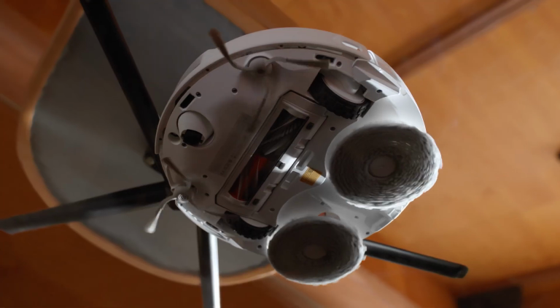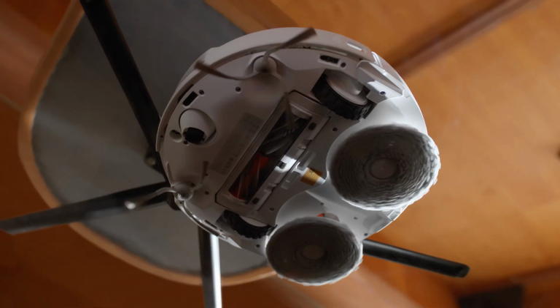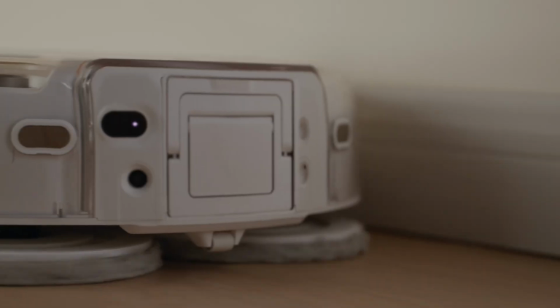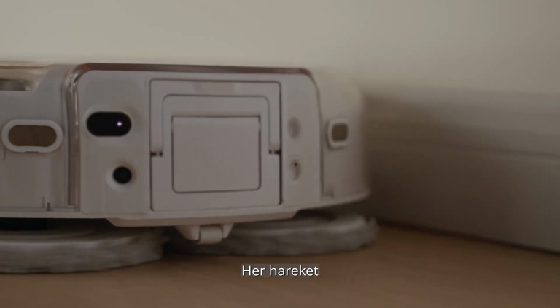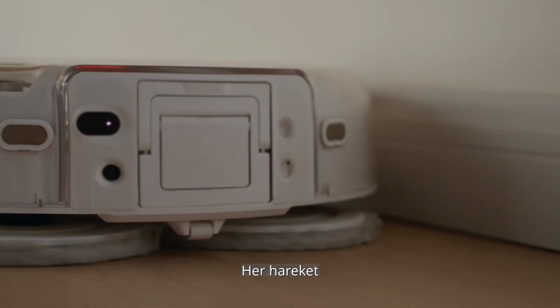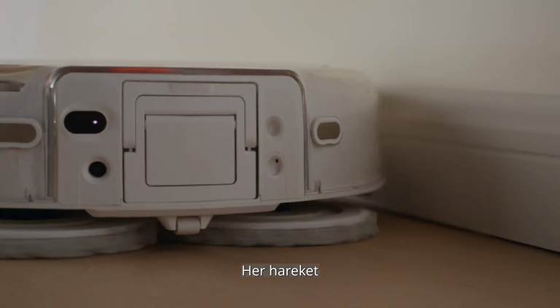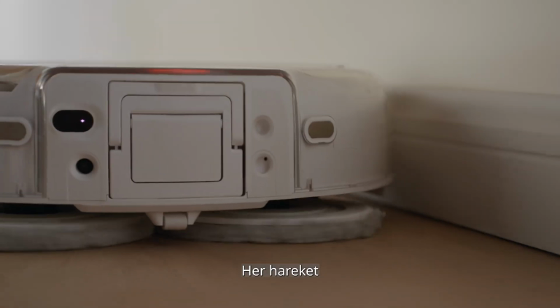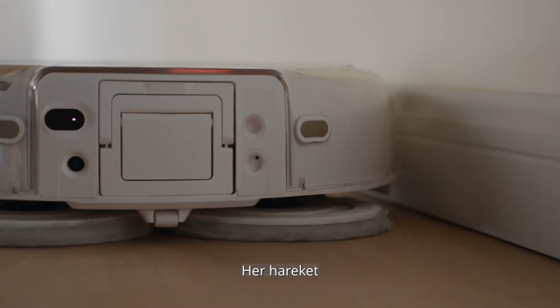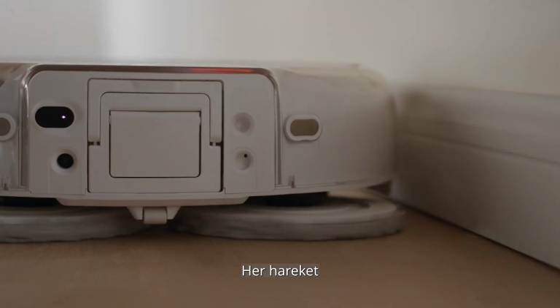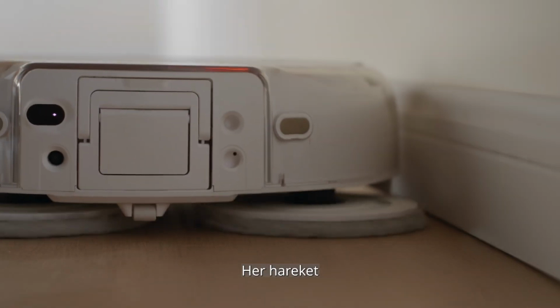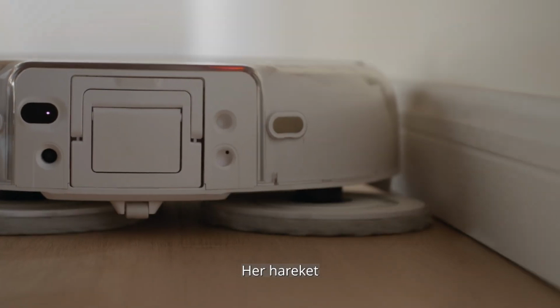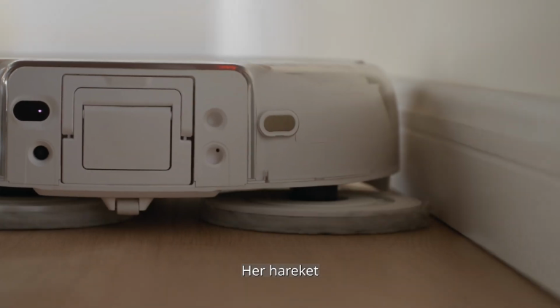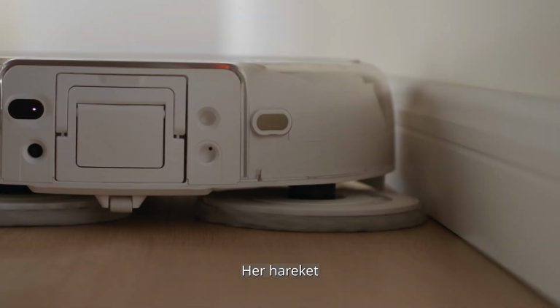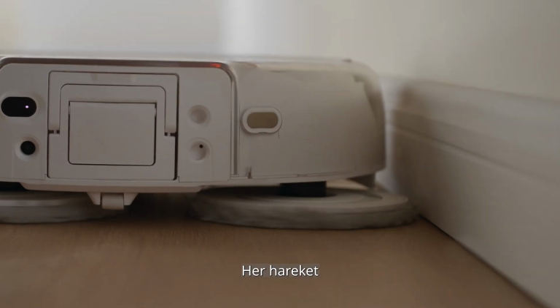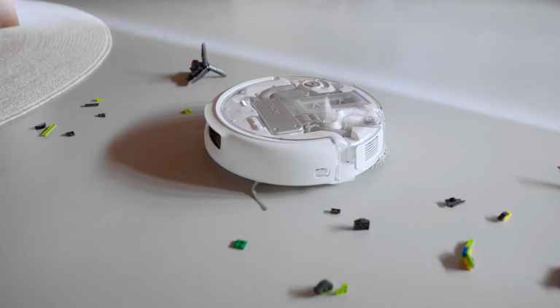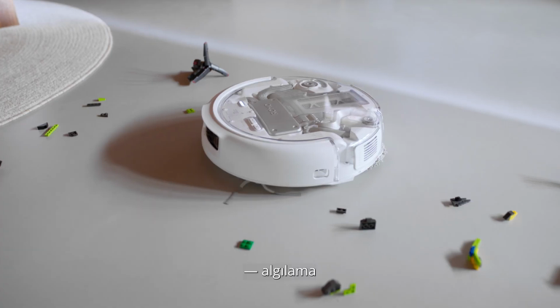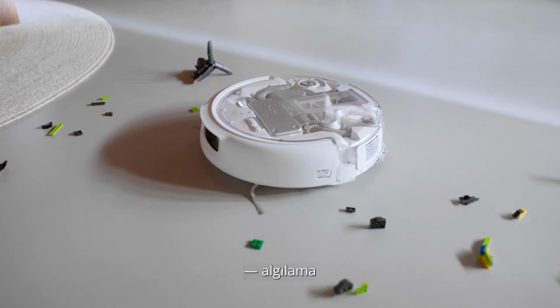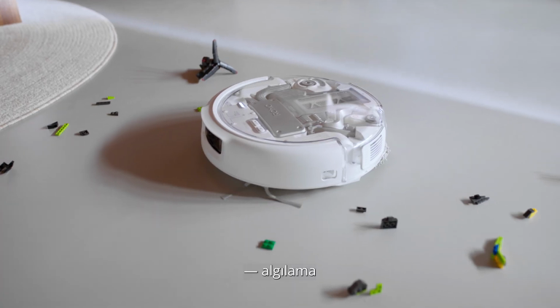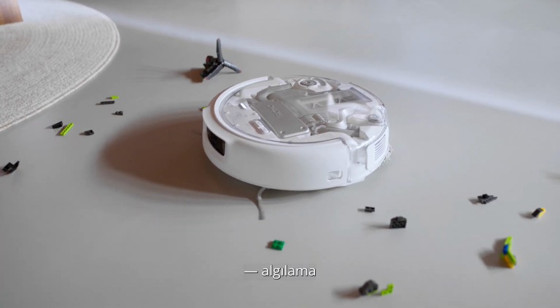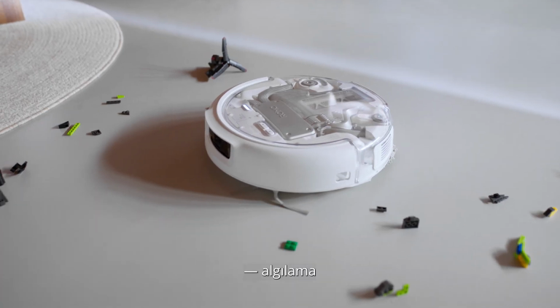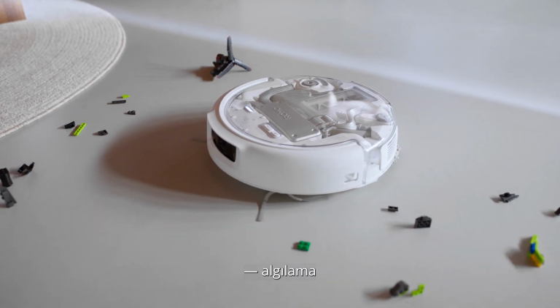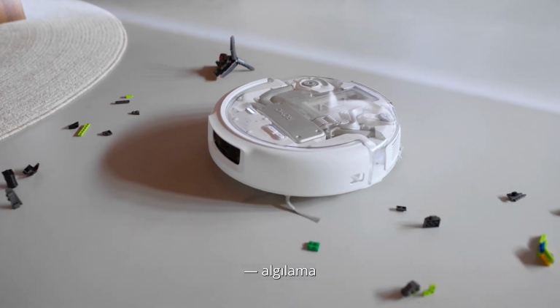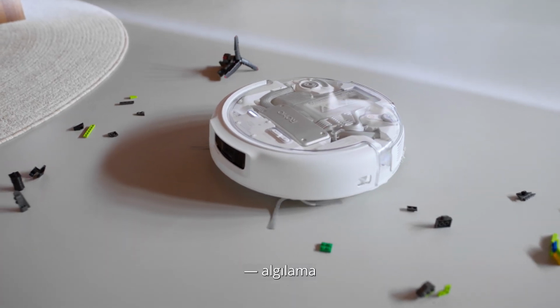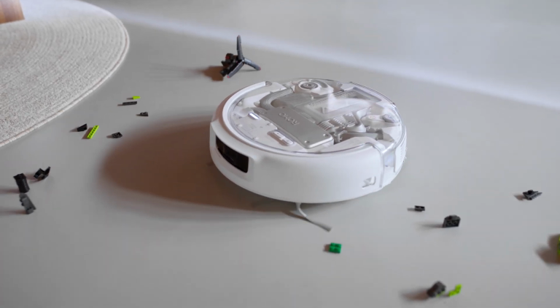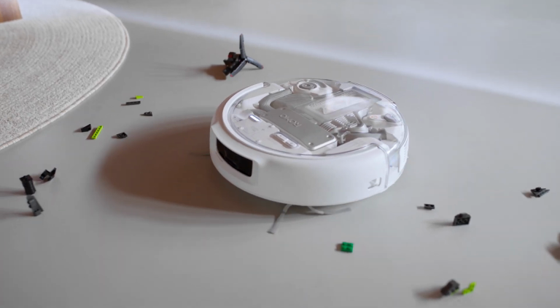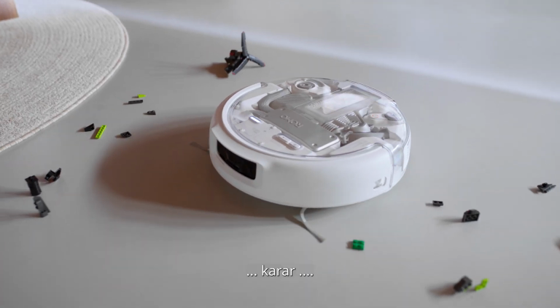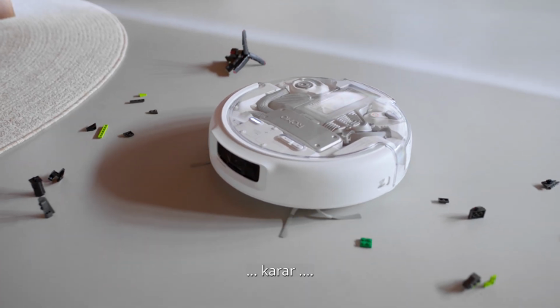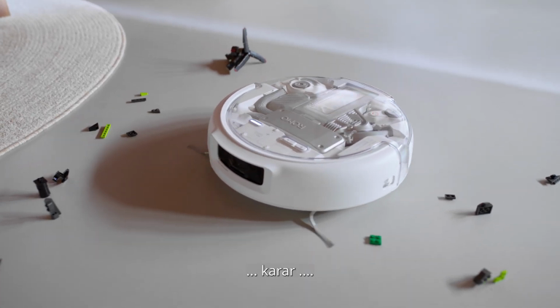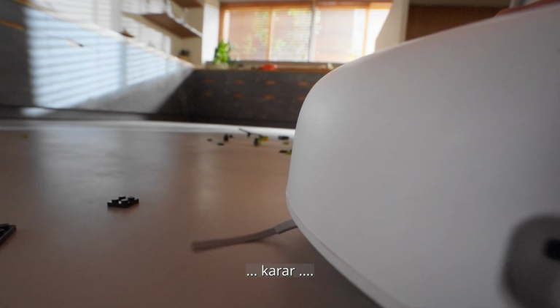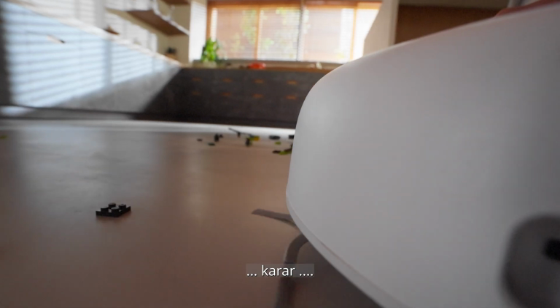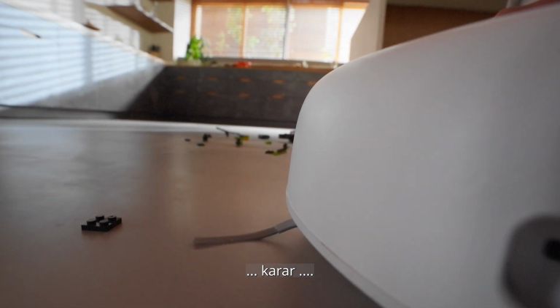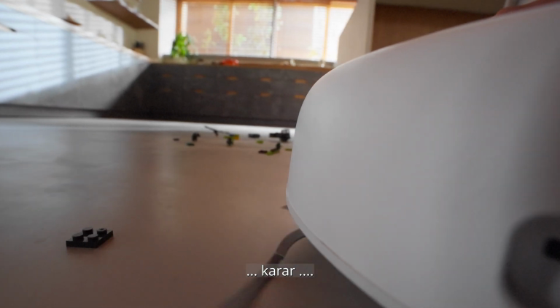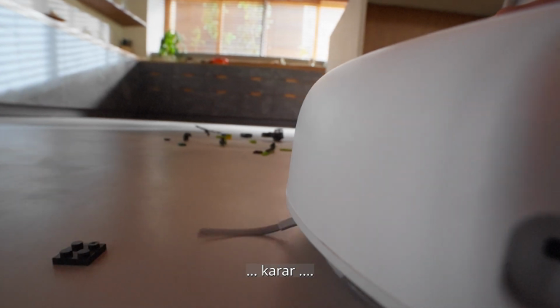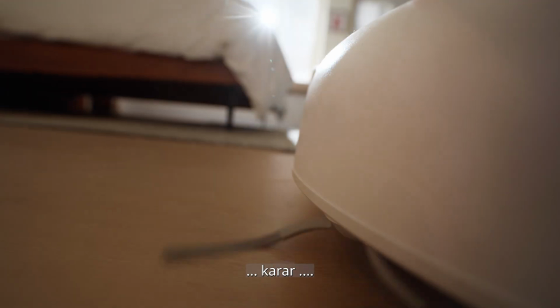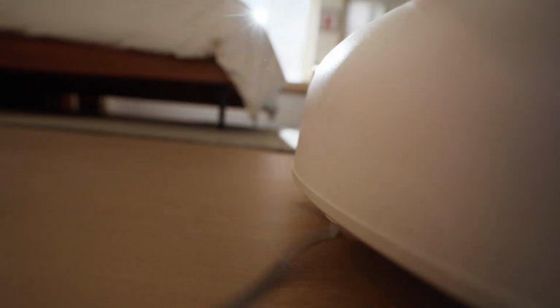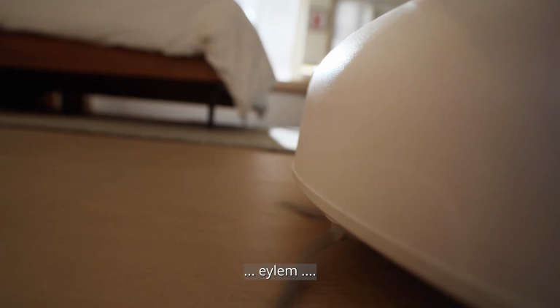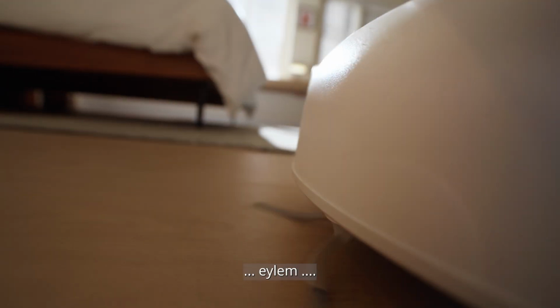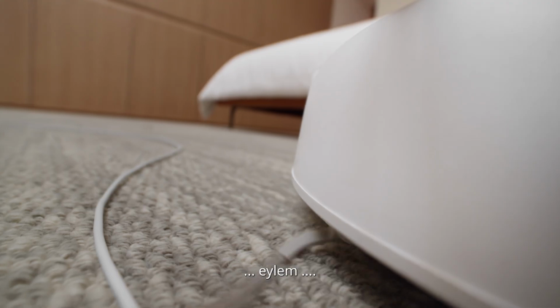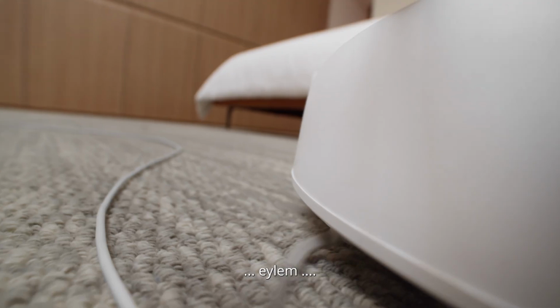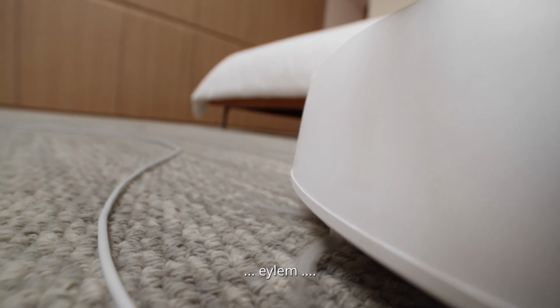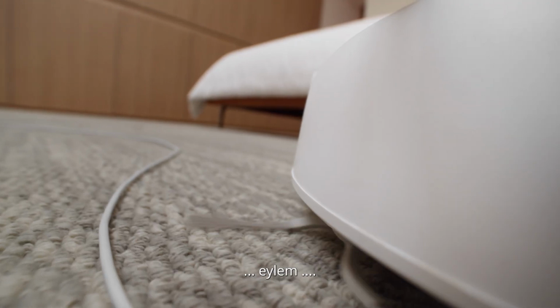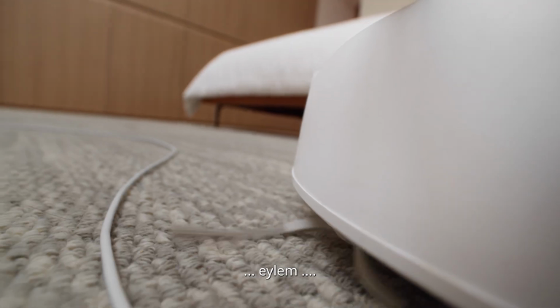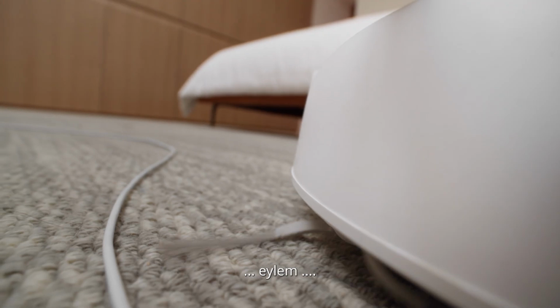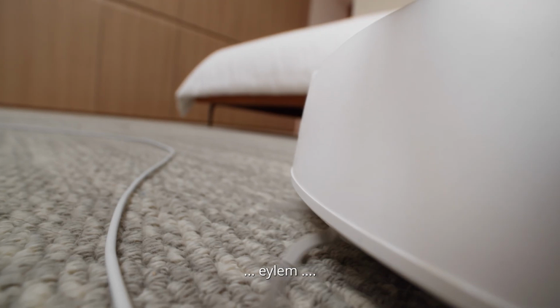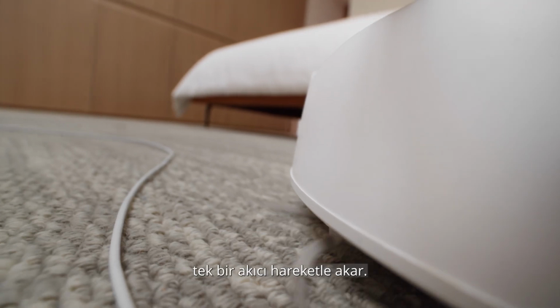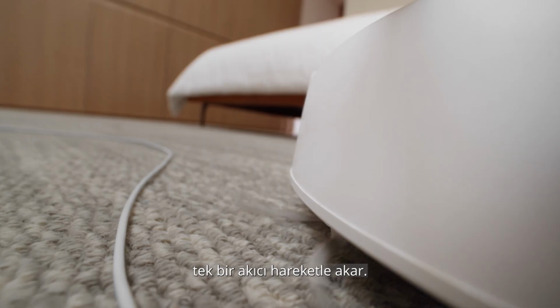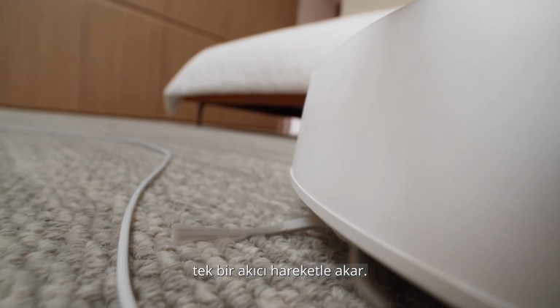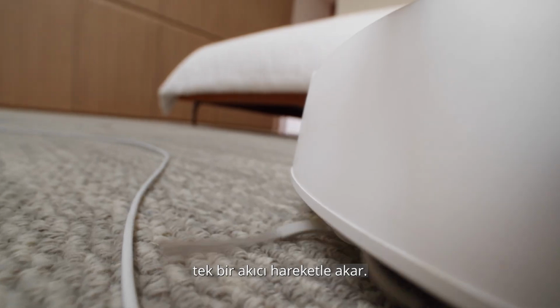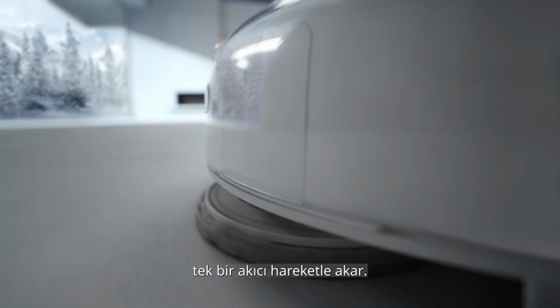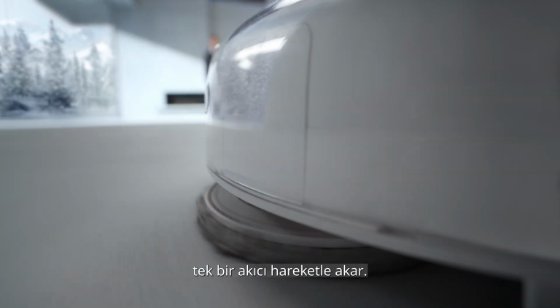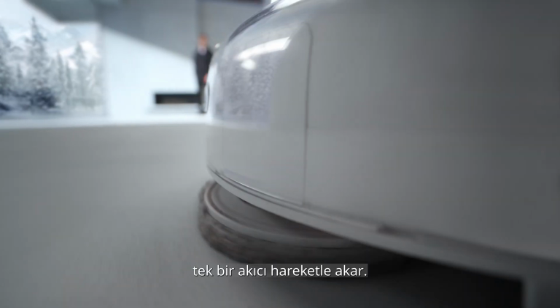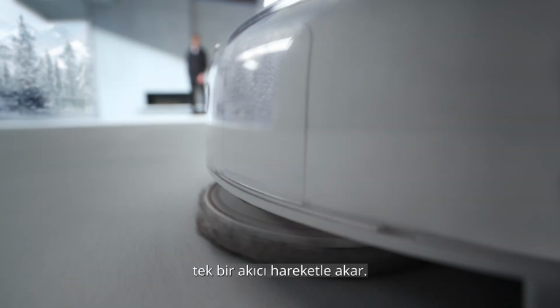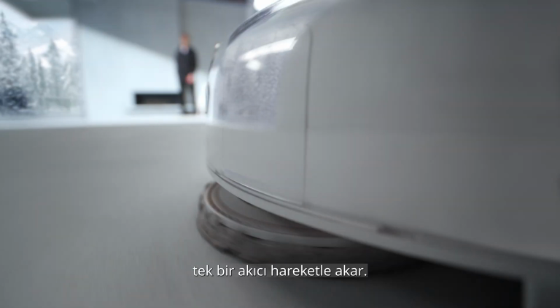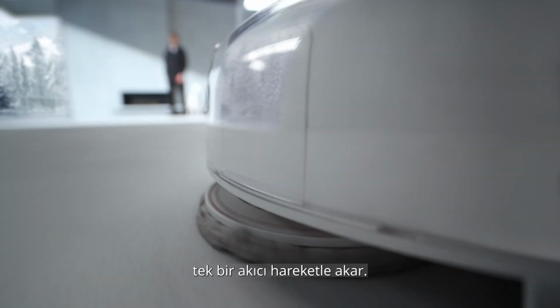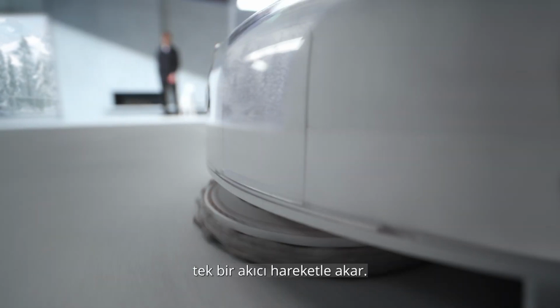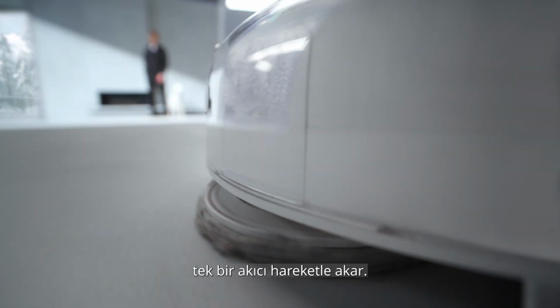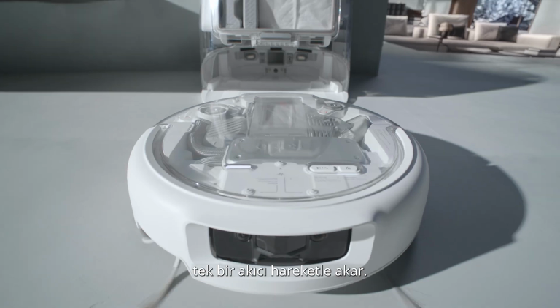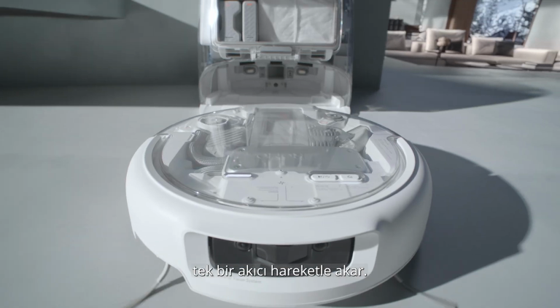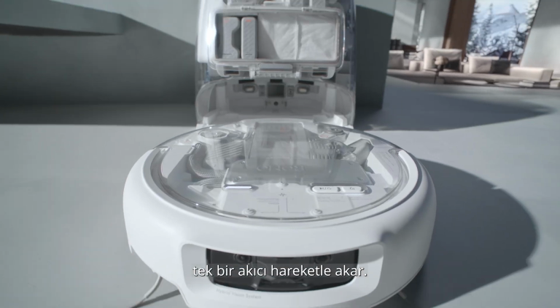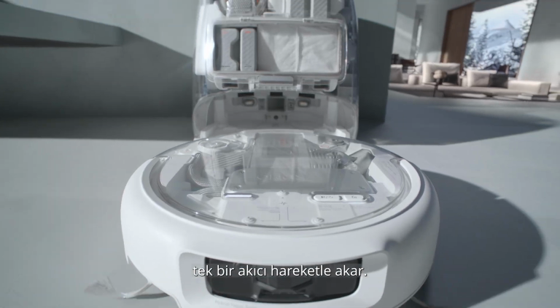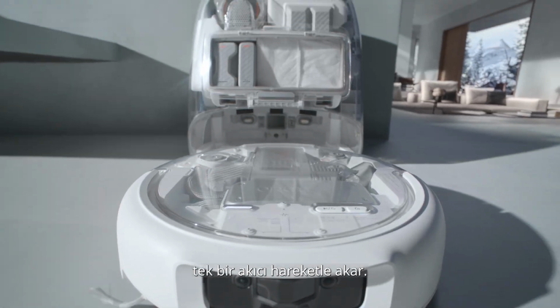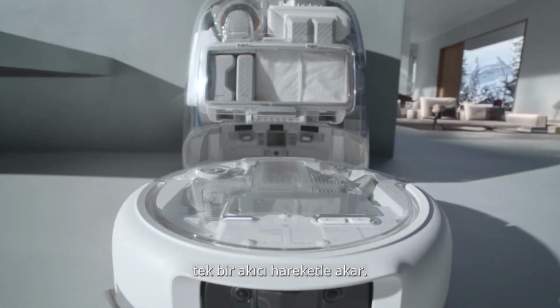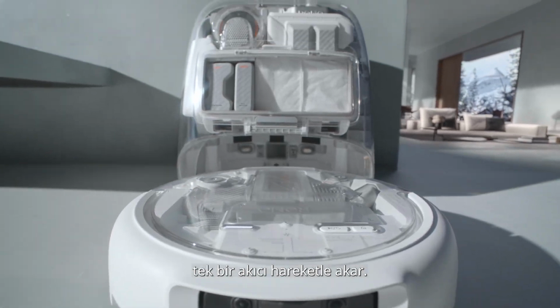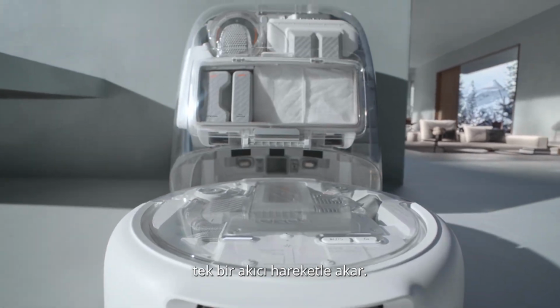Every move — from sensing, to decision, to action — flows in one smooth motion.